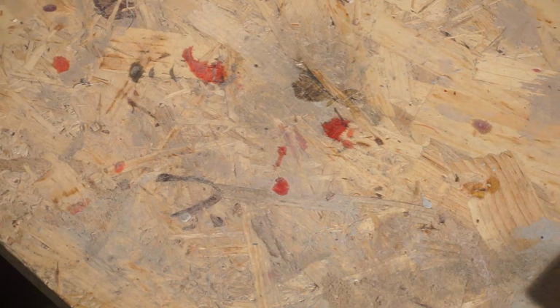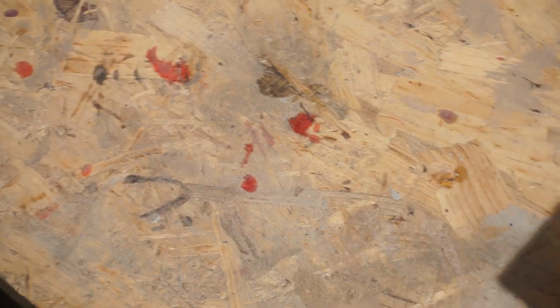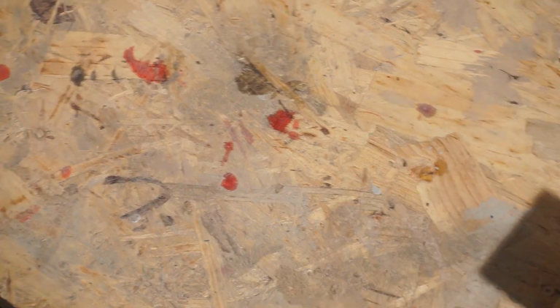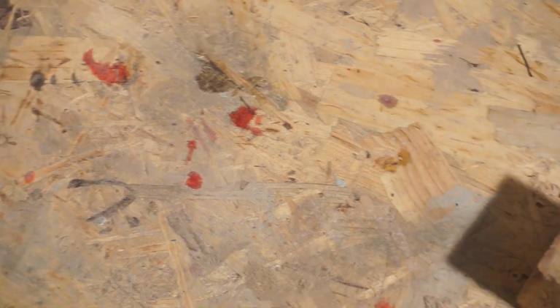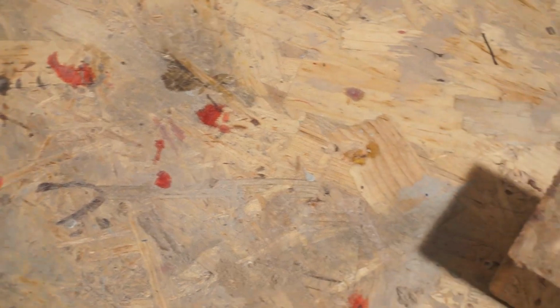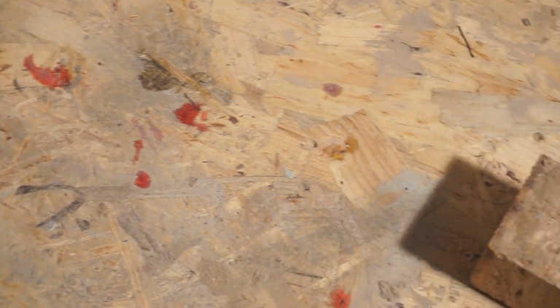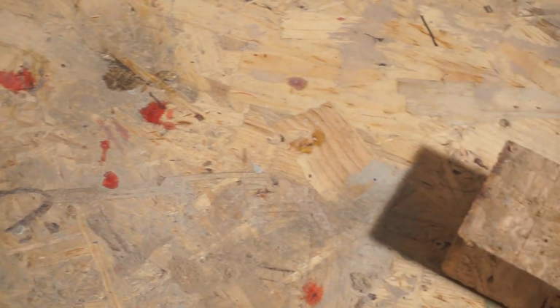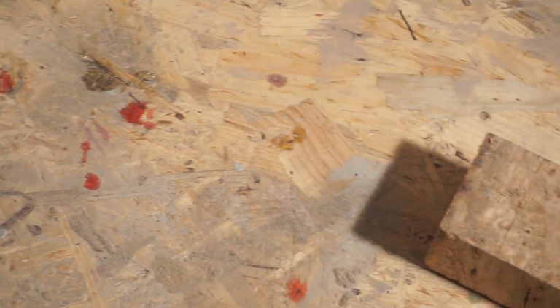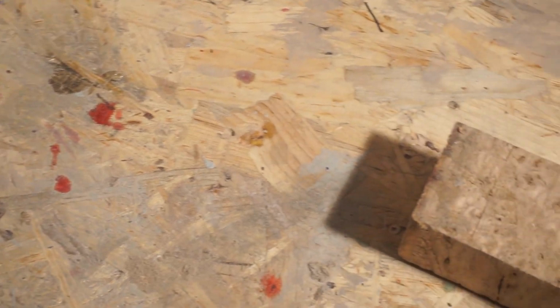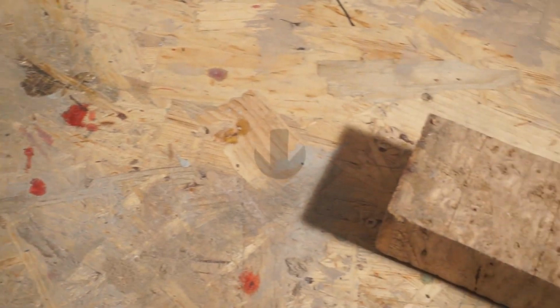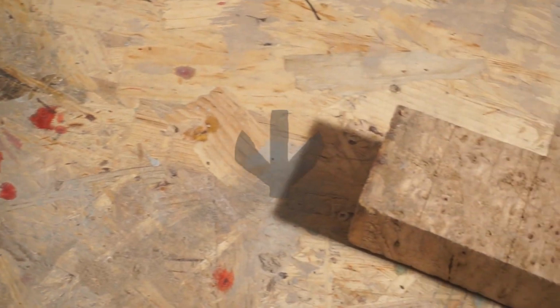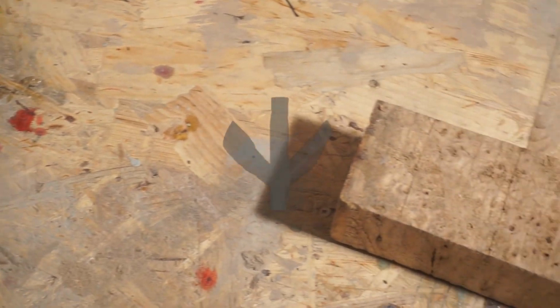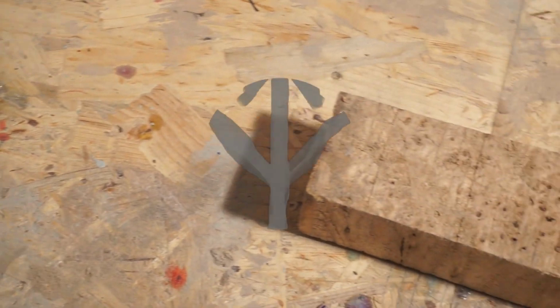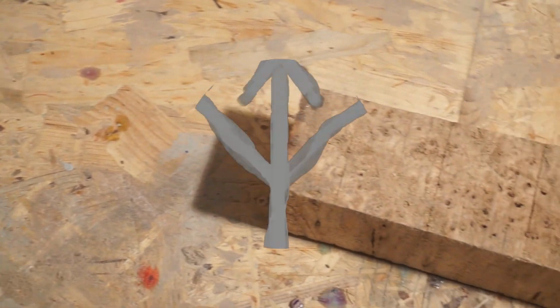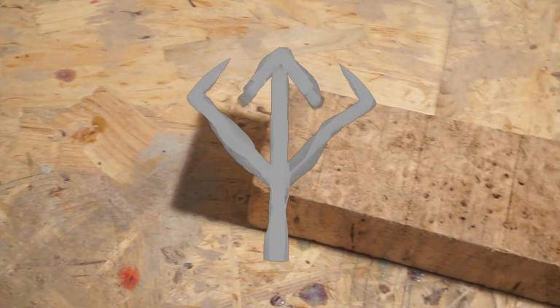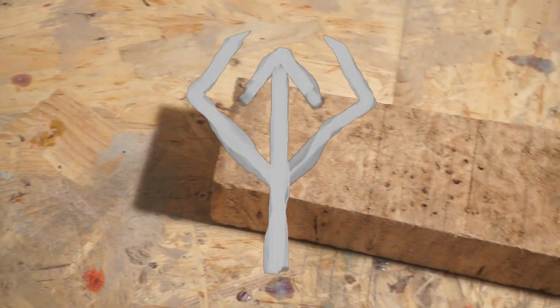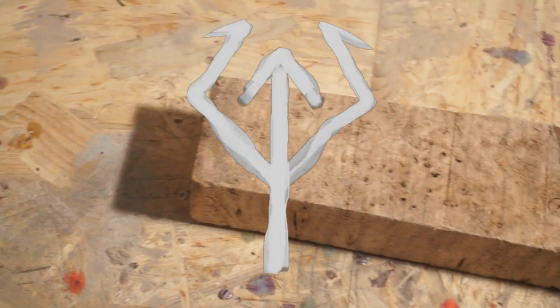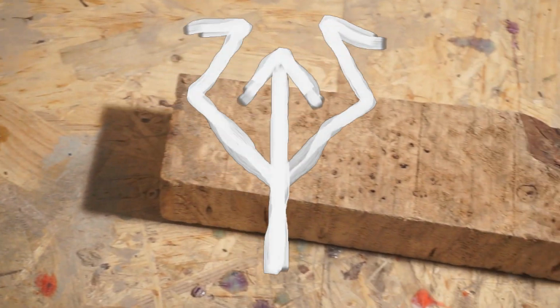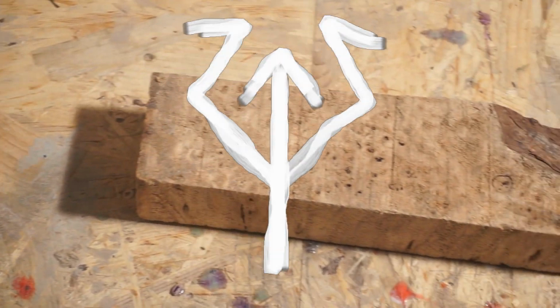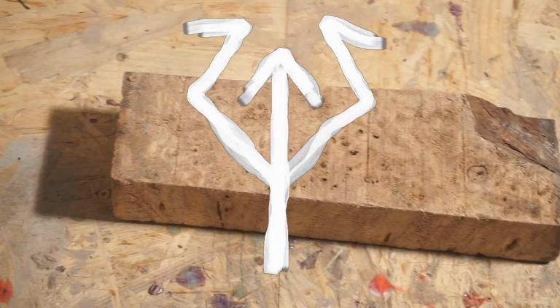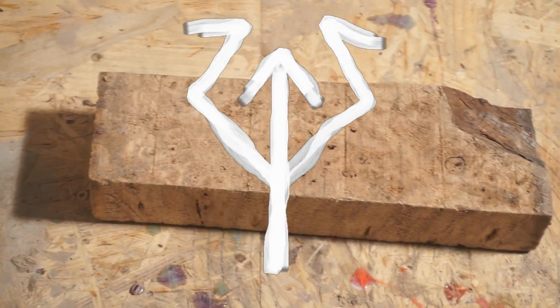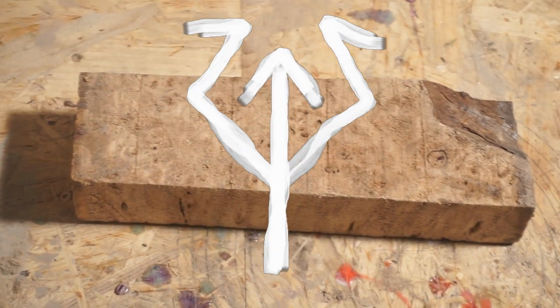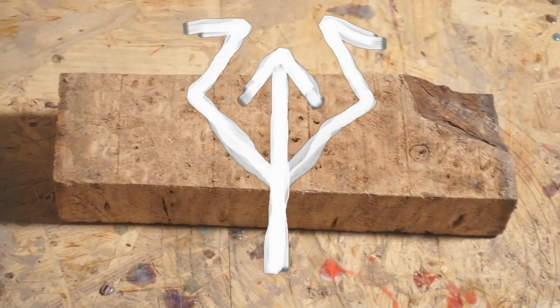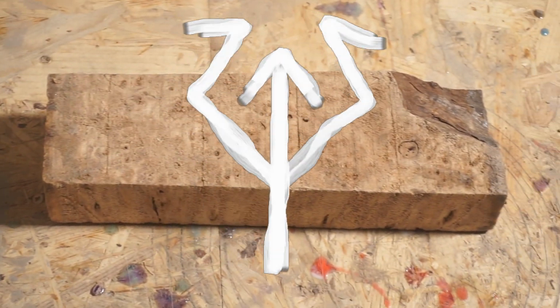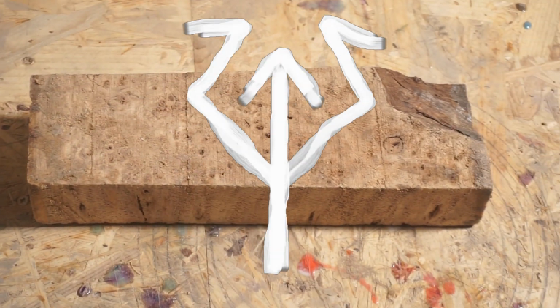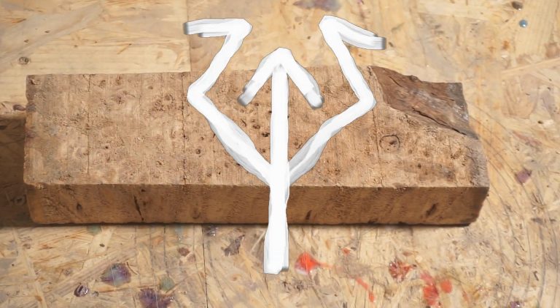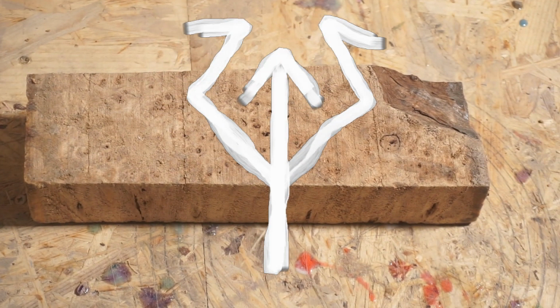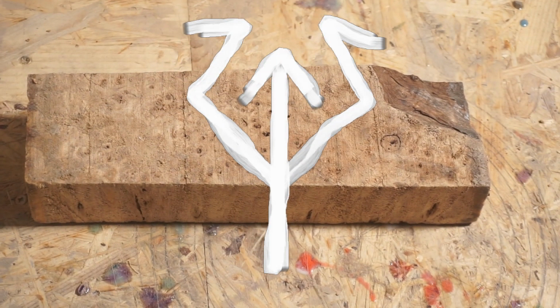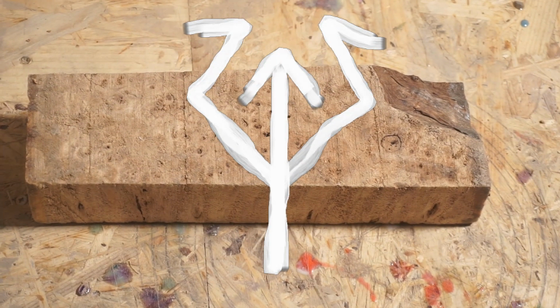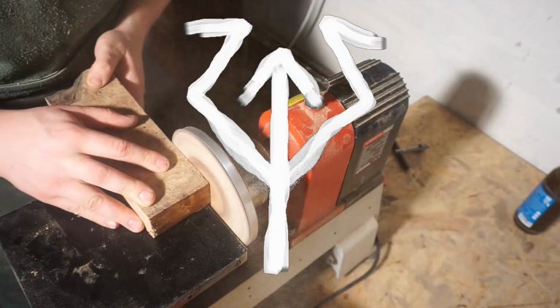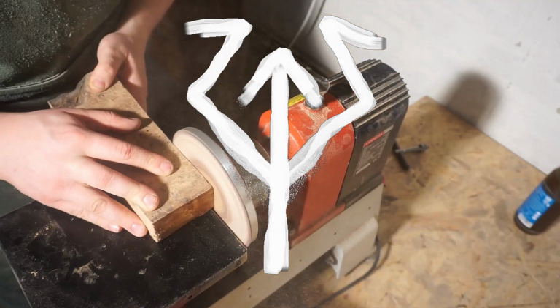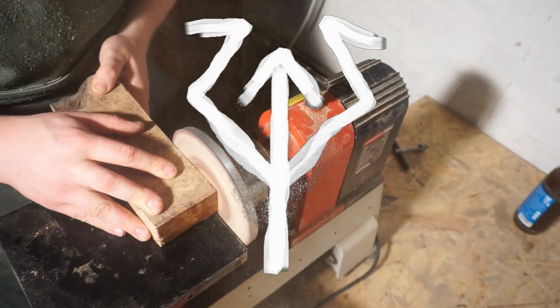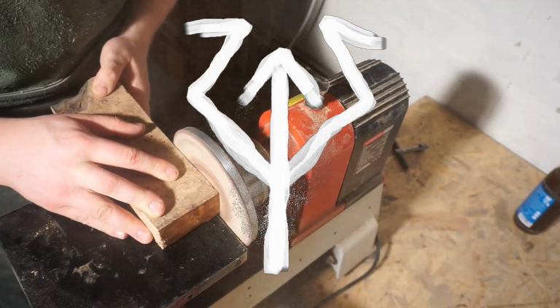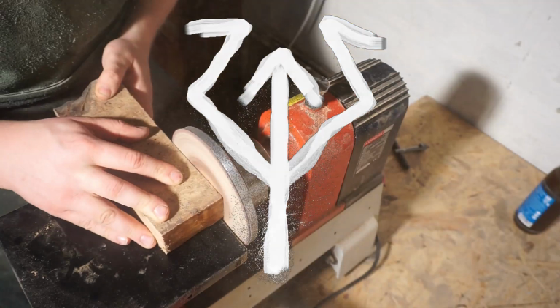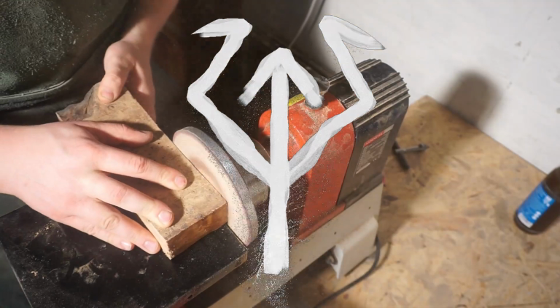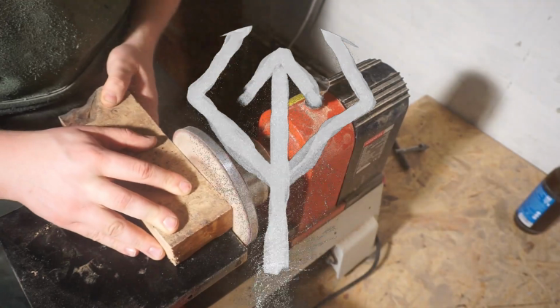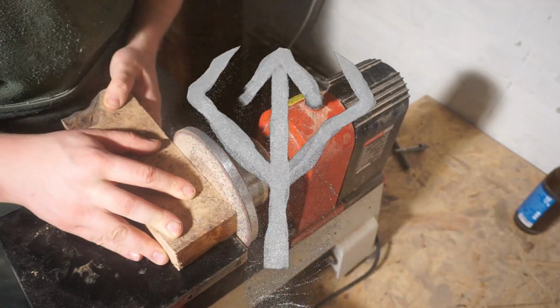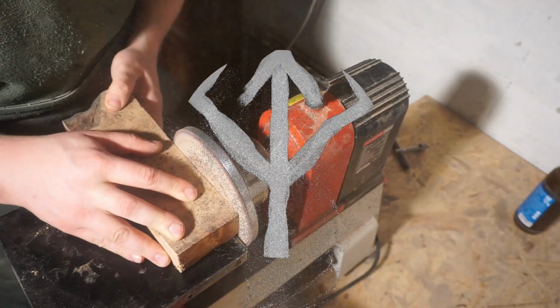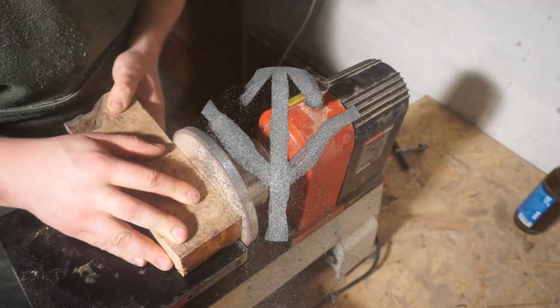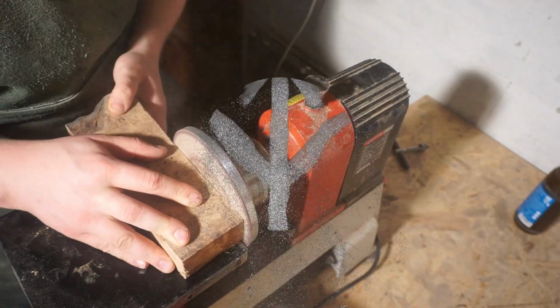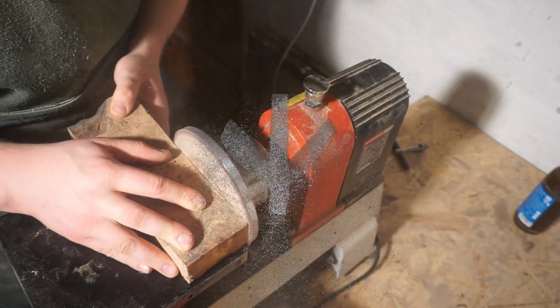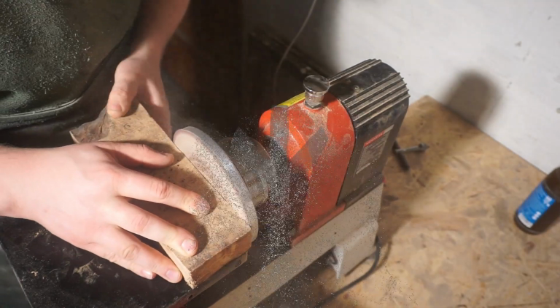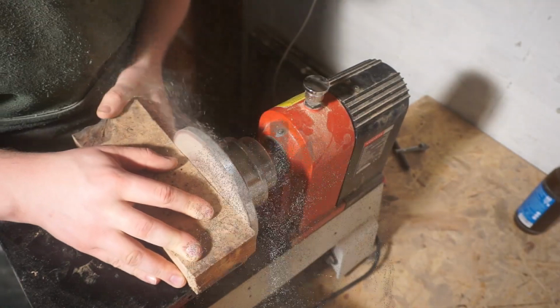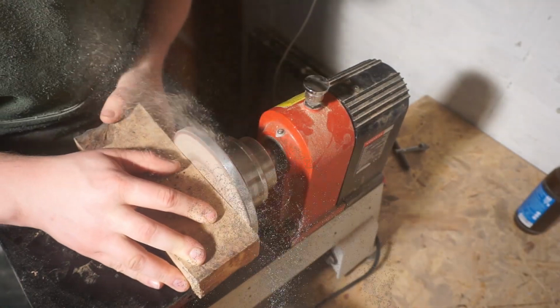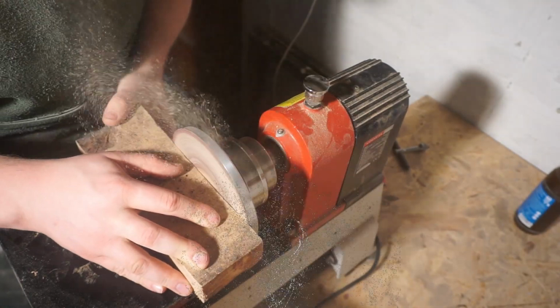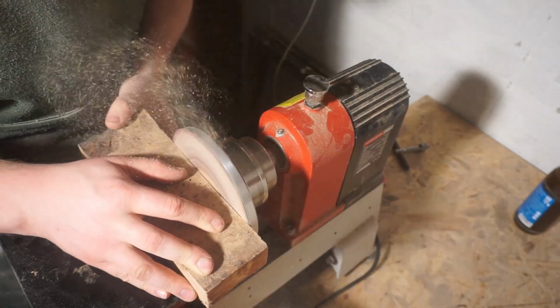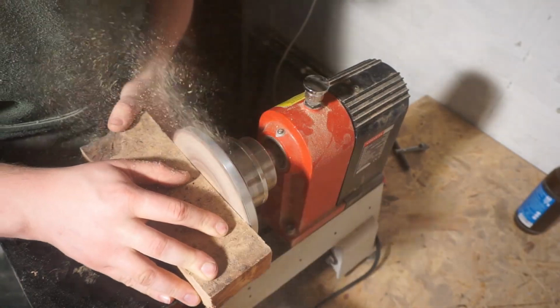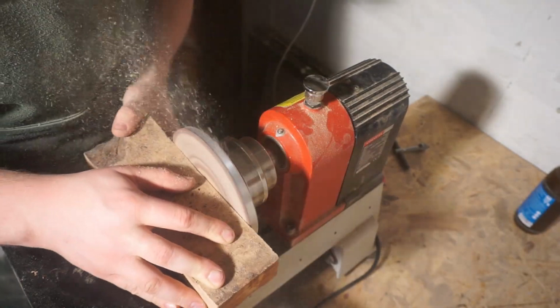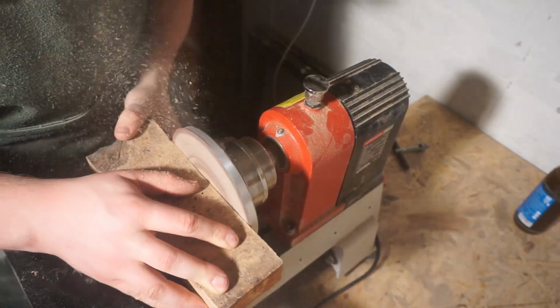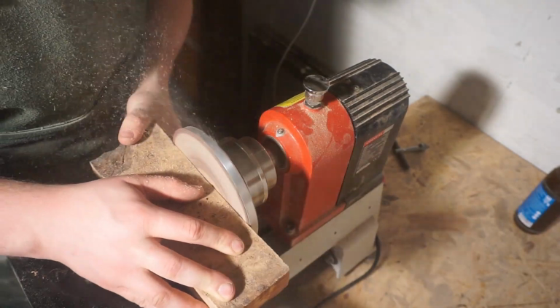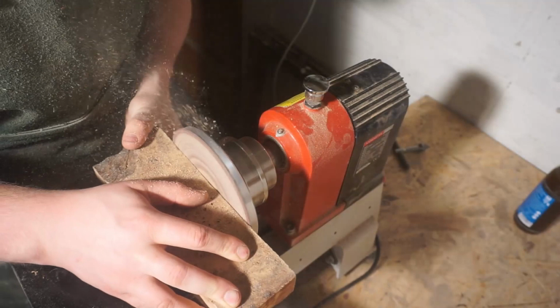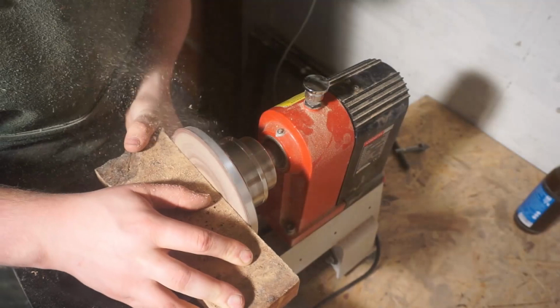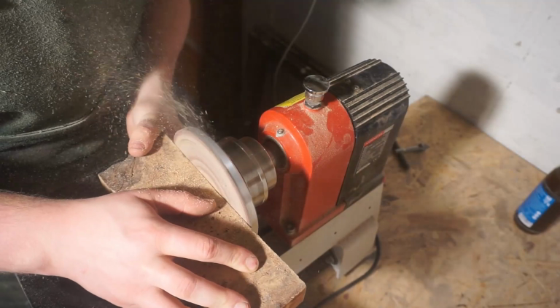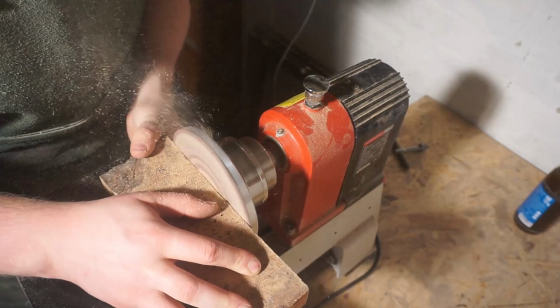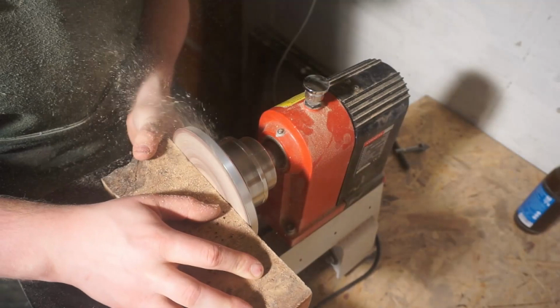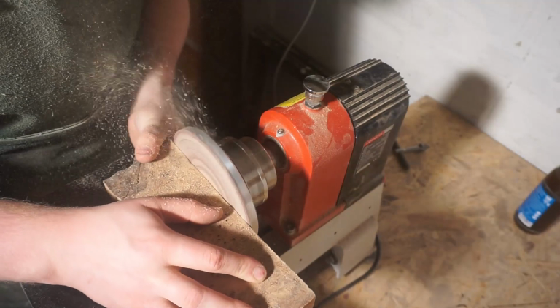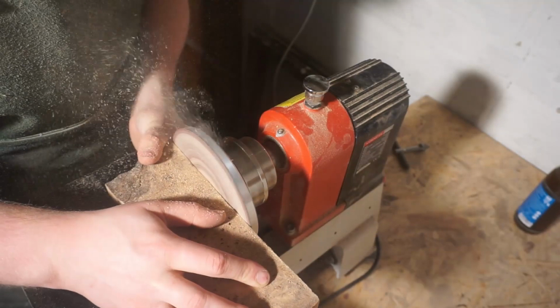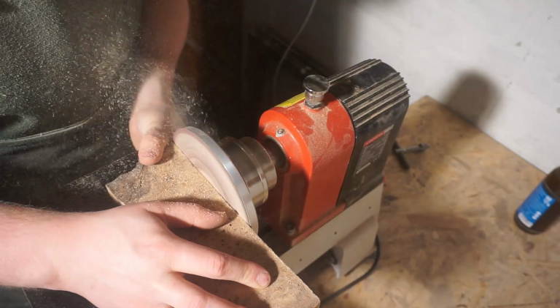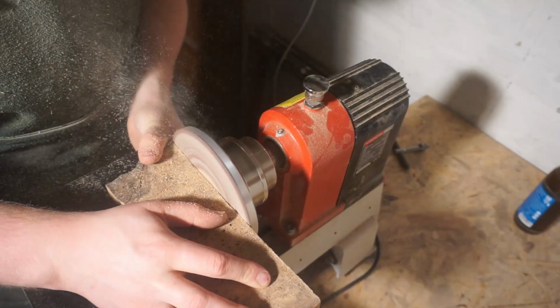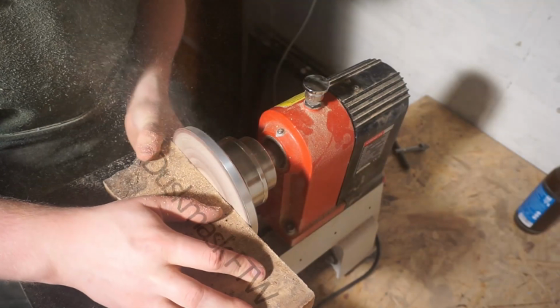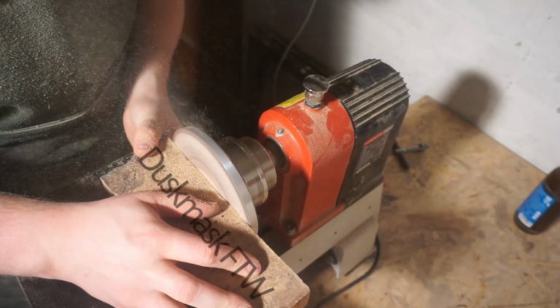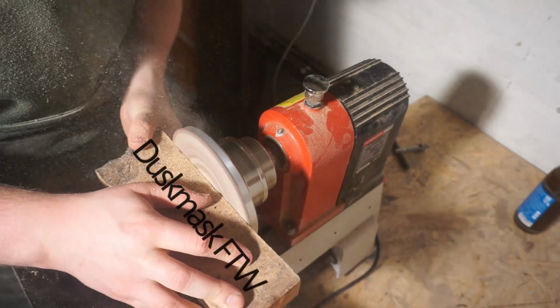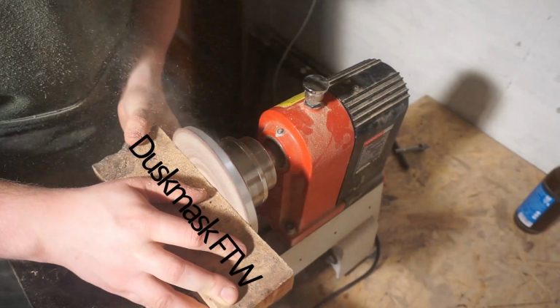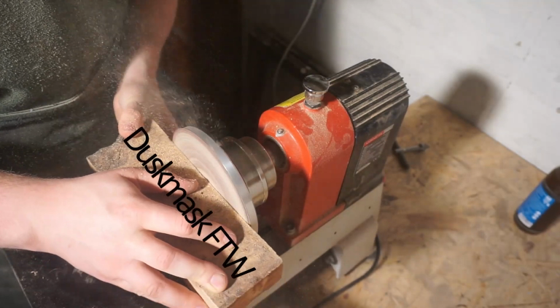Welcome to the manufacture. In this video I am going to turn this piece of poplar burl into a winged bowl with a natural edge.